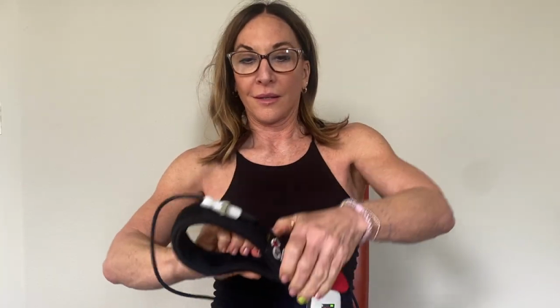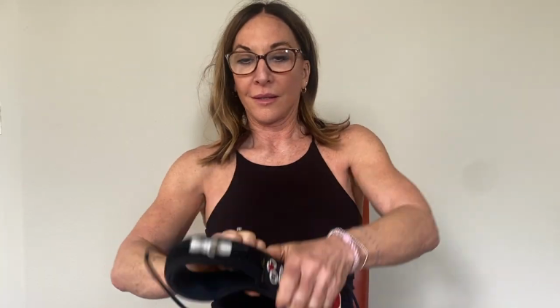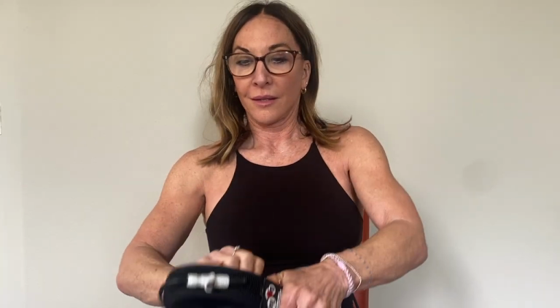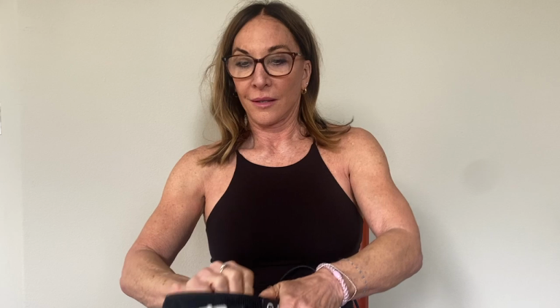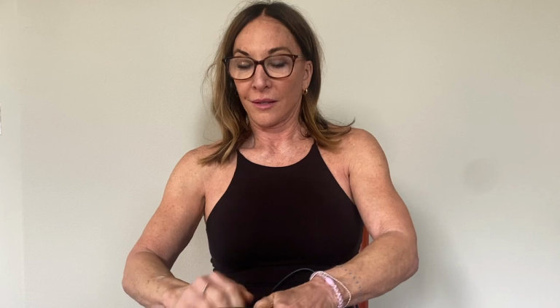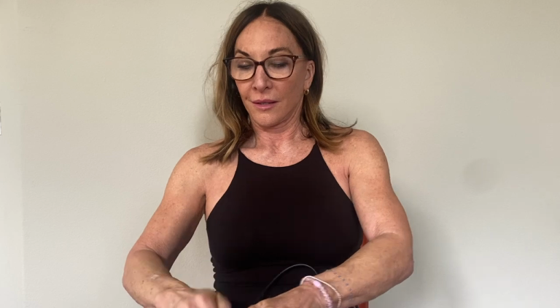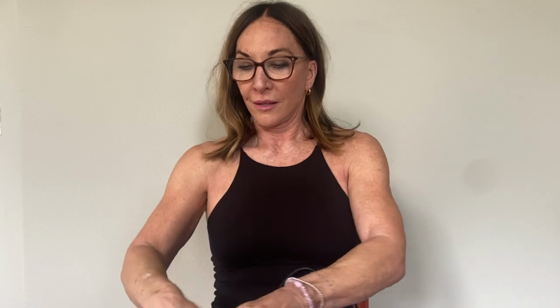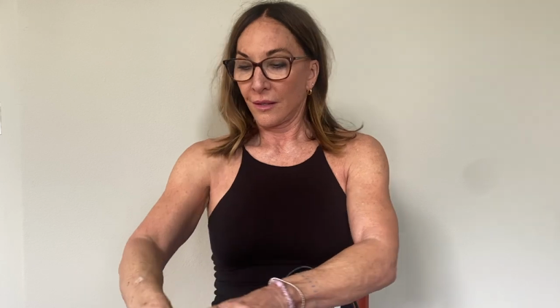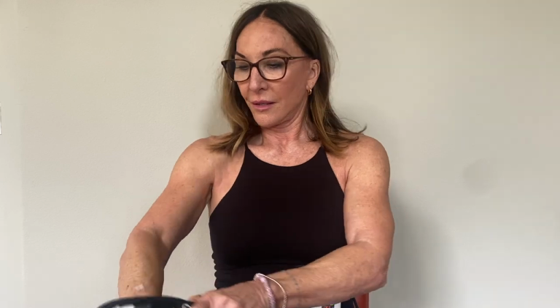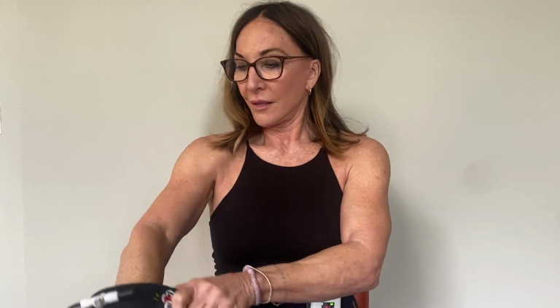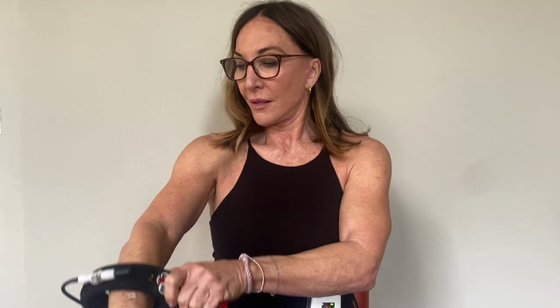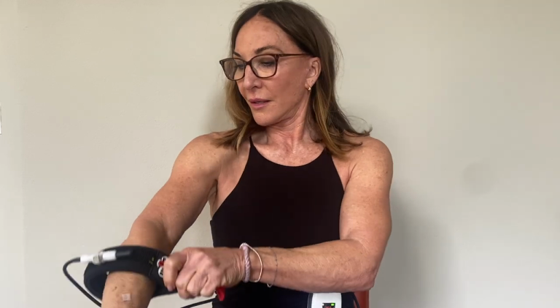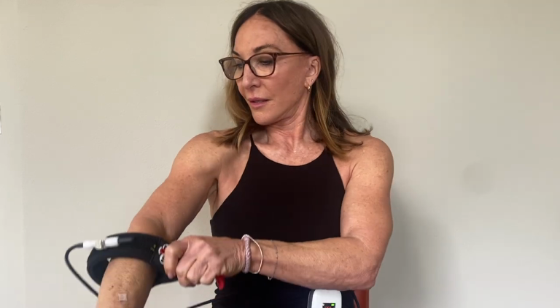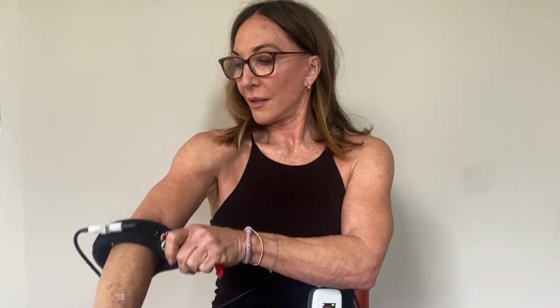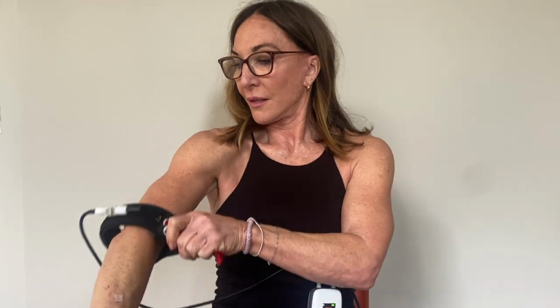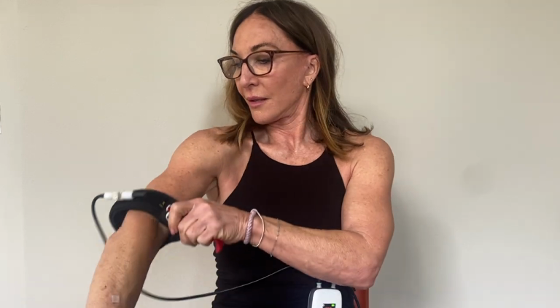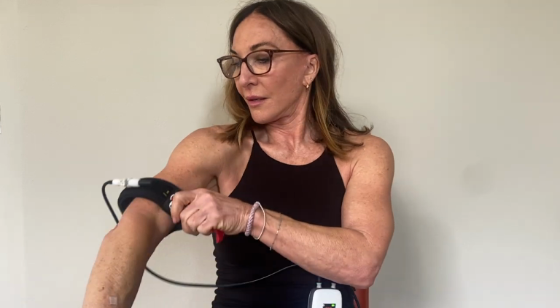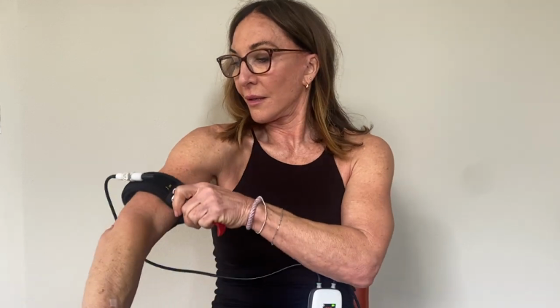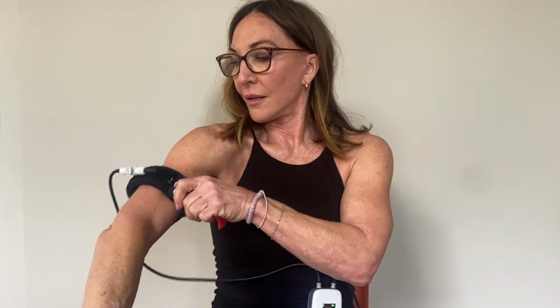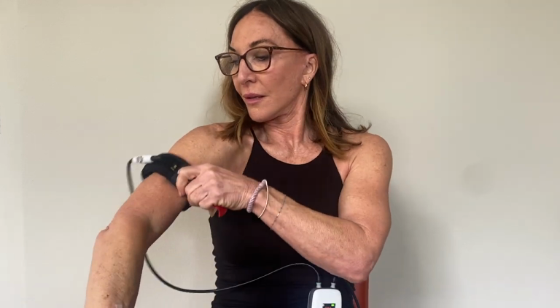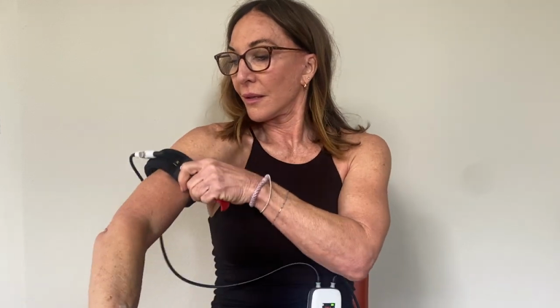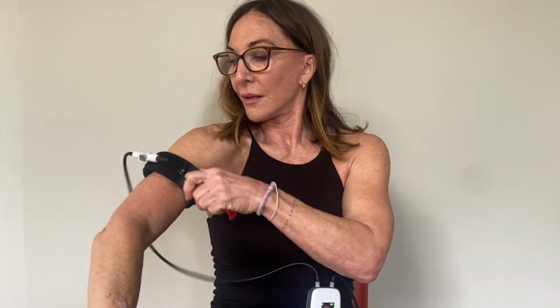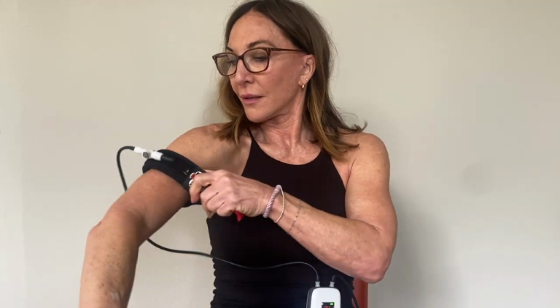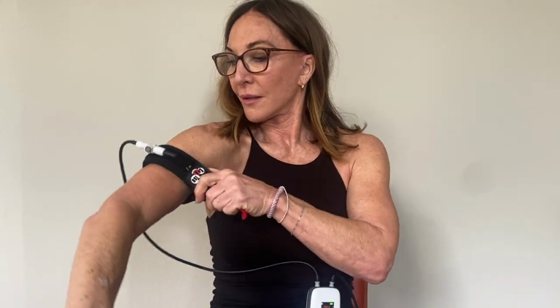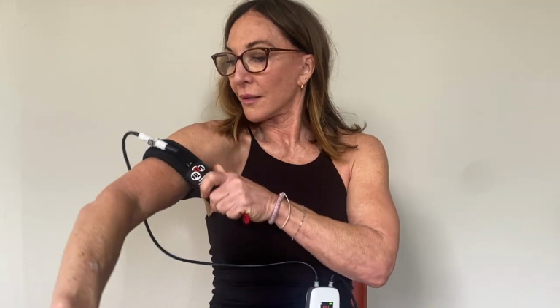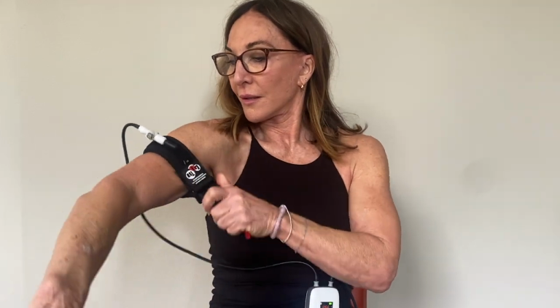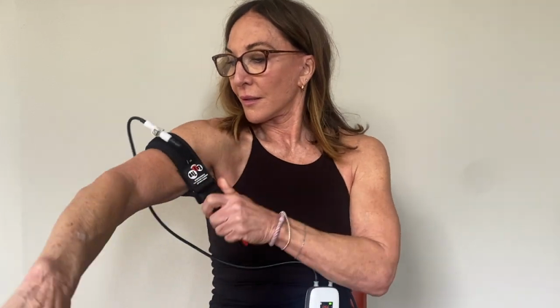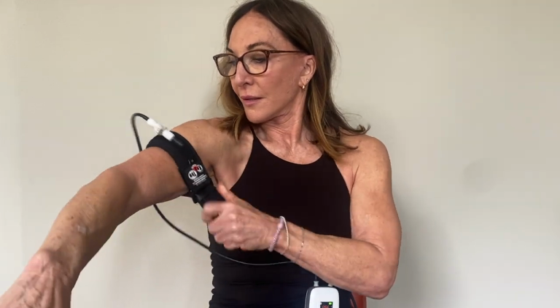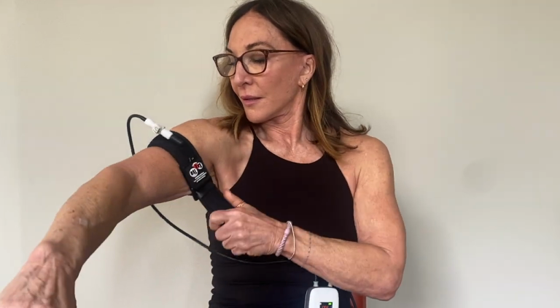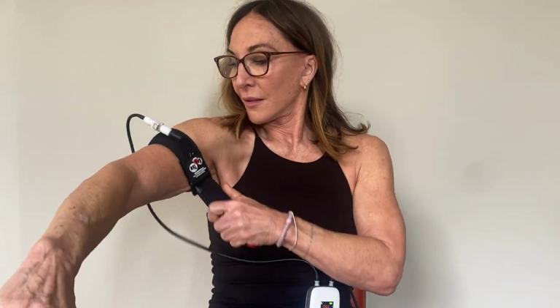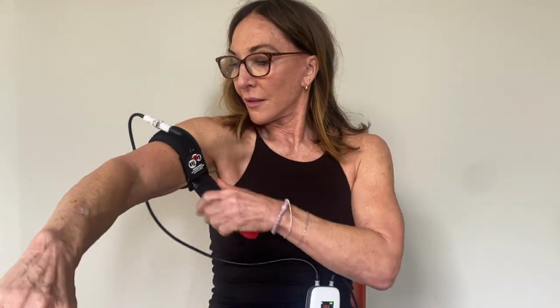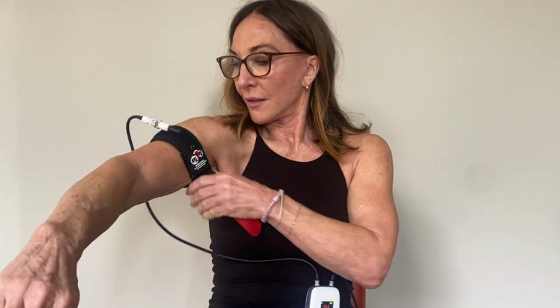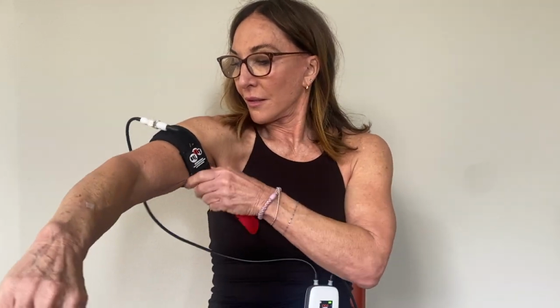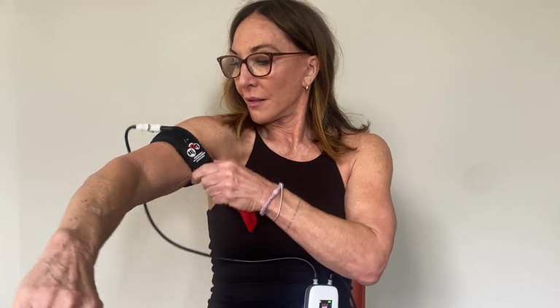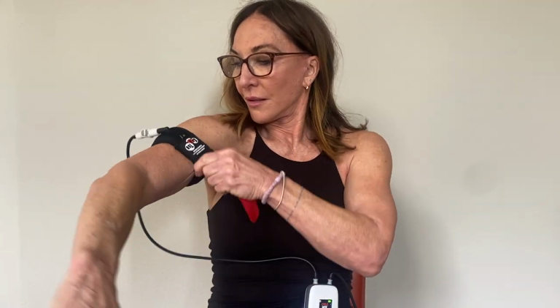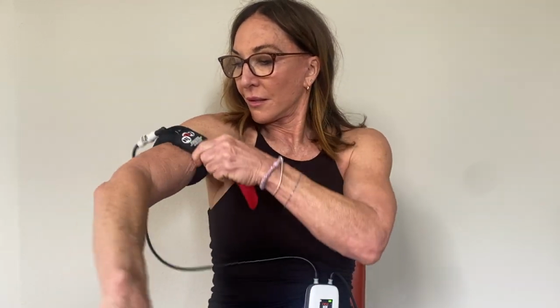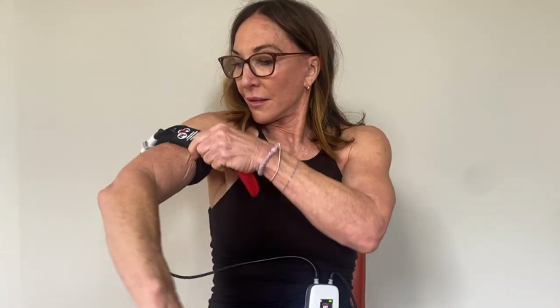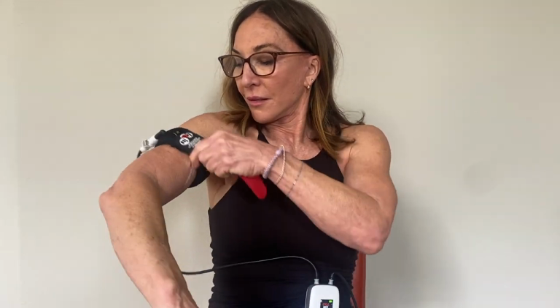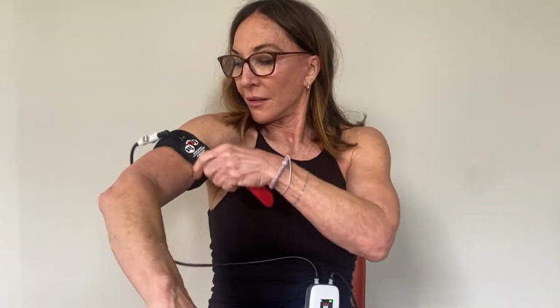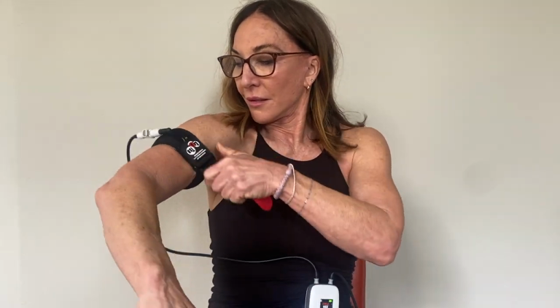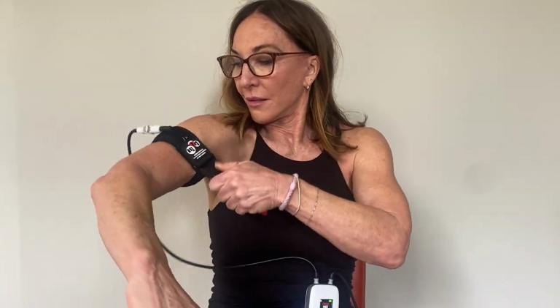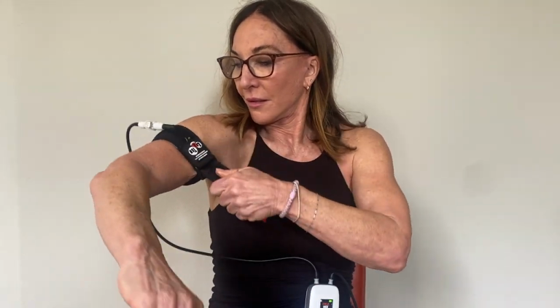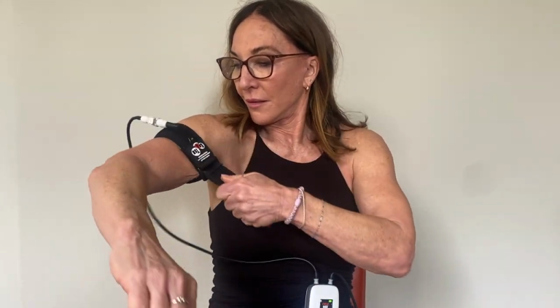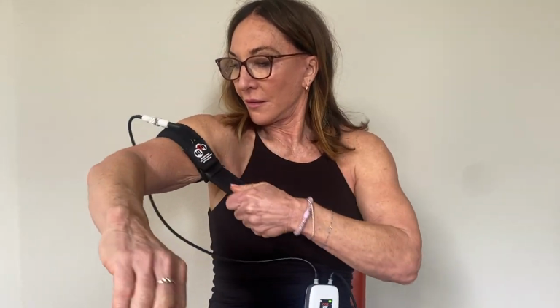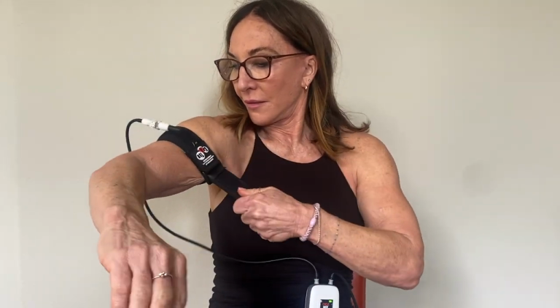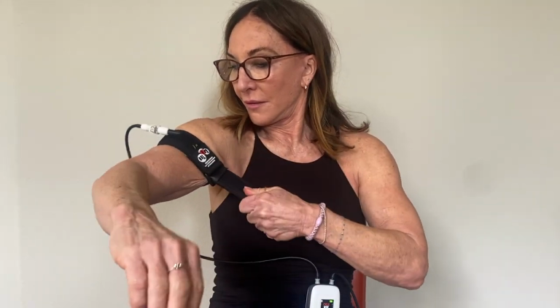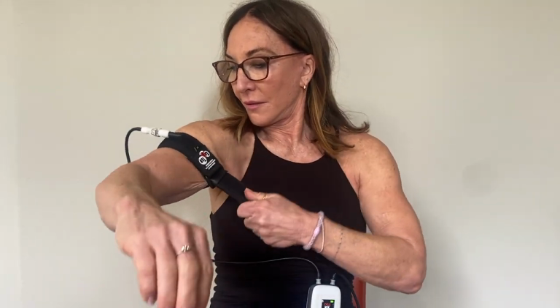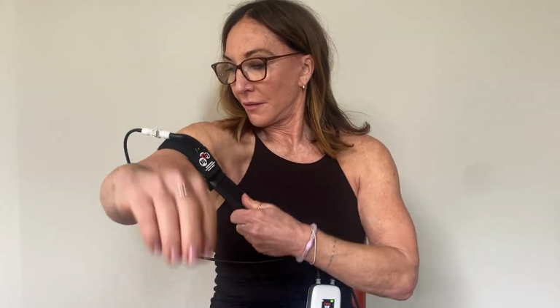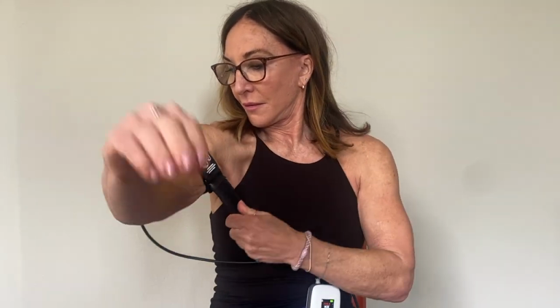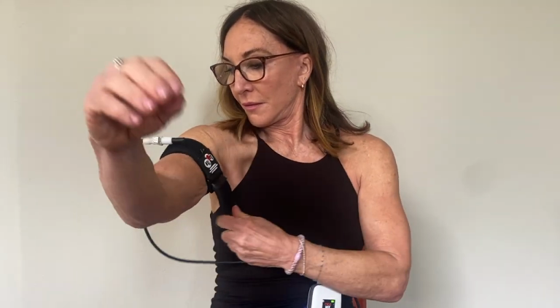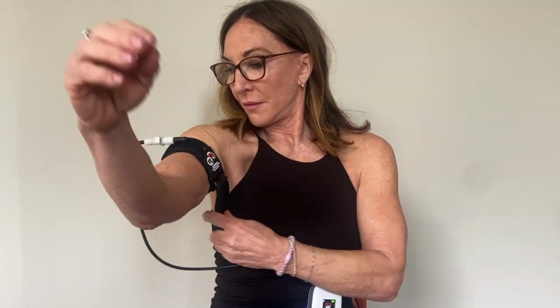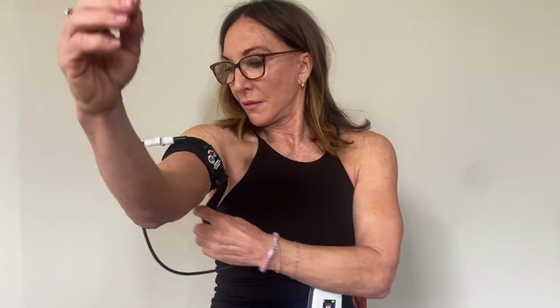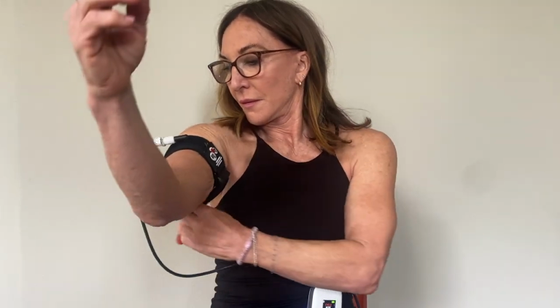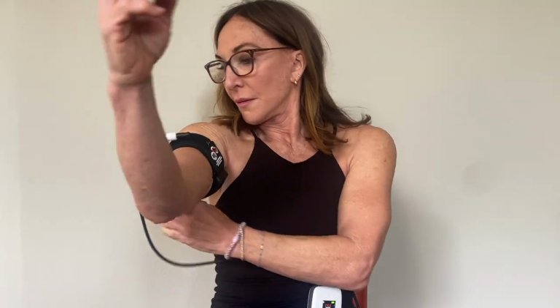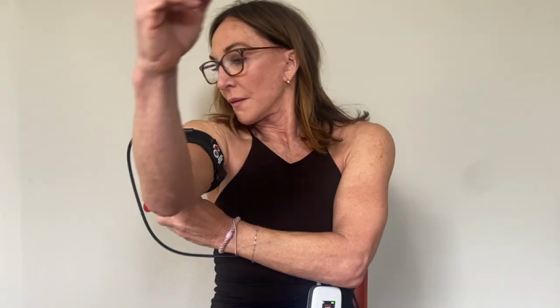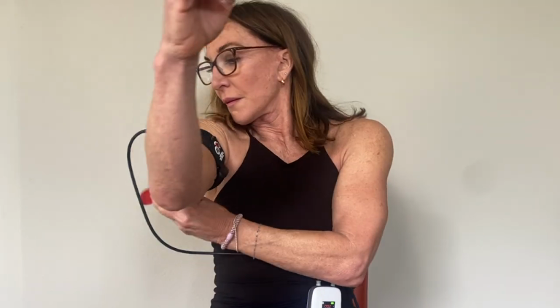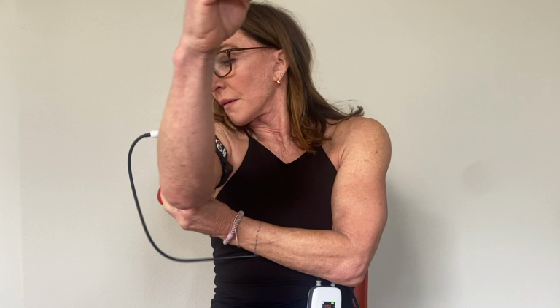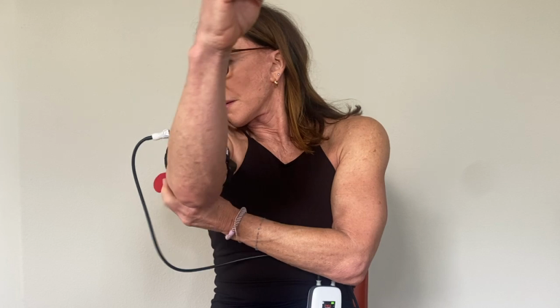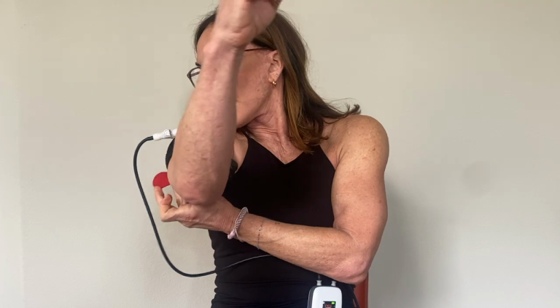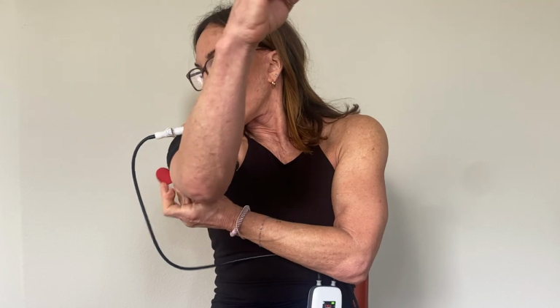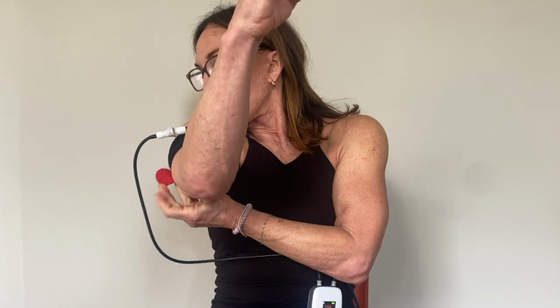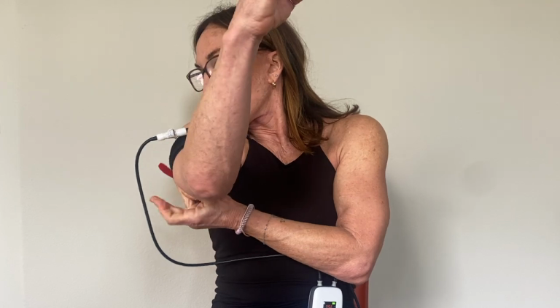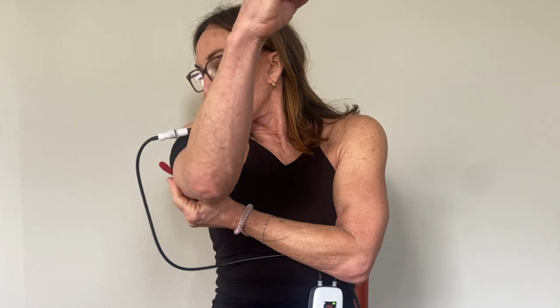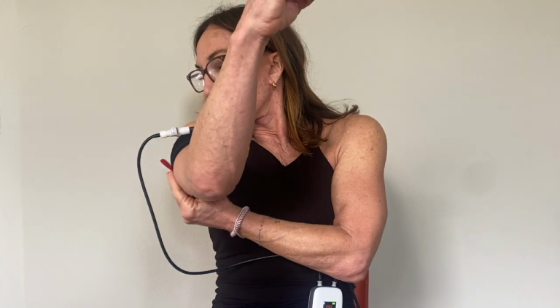These bands can be placed upwards, downwards, left side or right side. It doesn't matter.